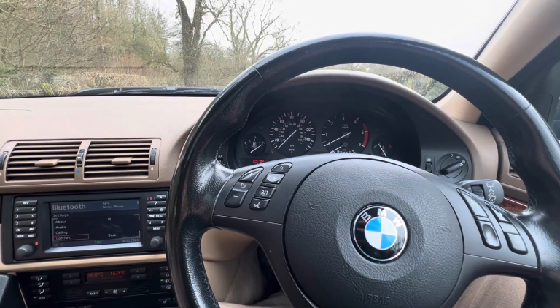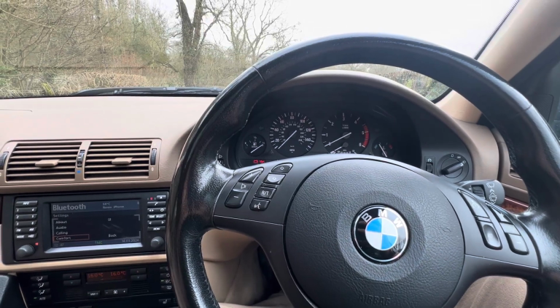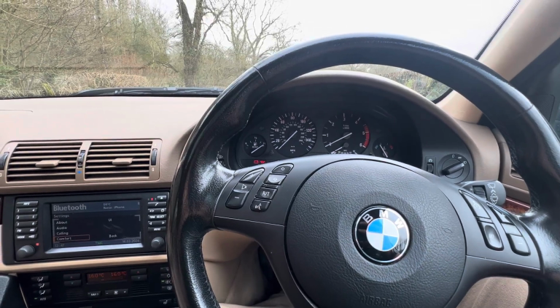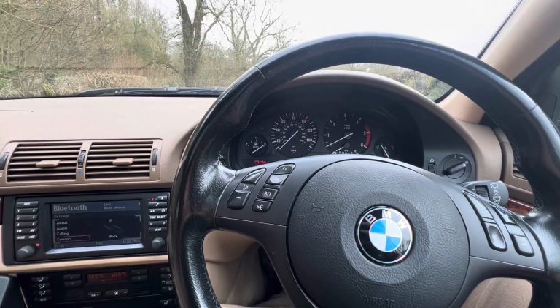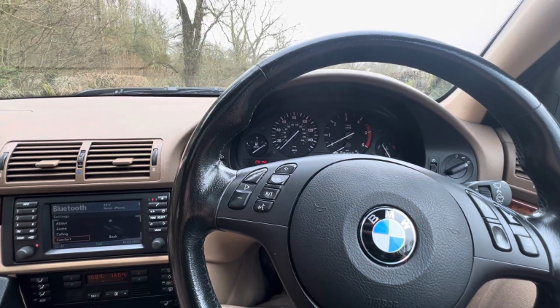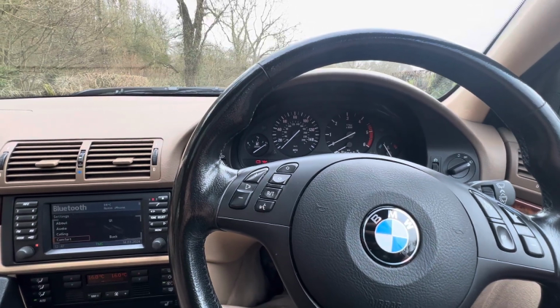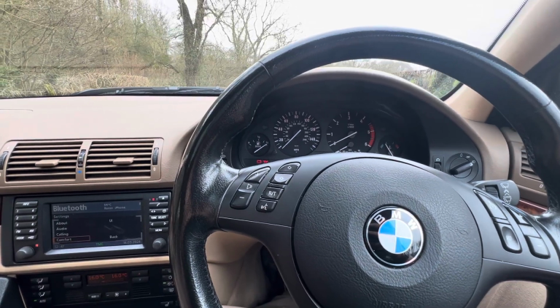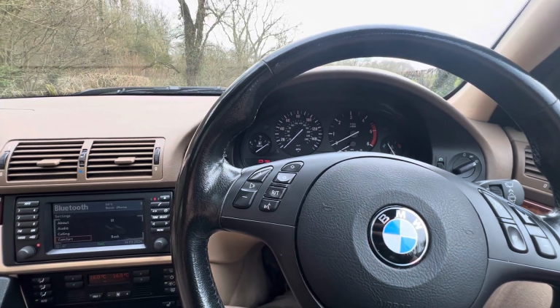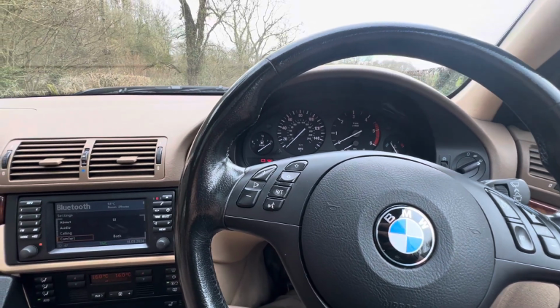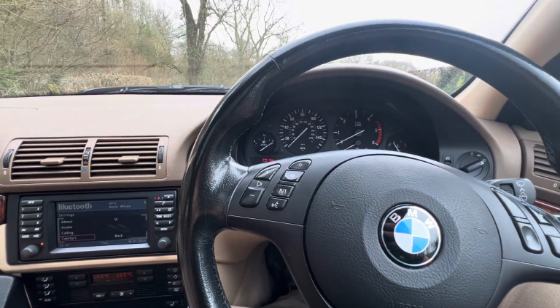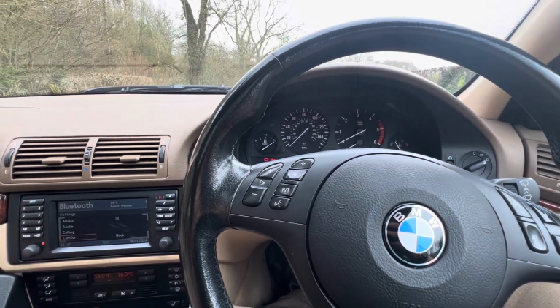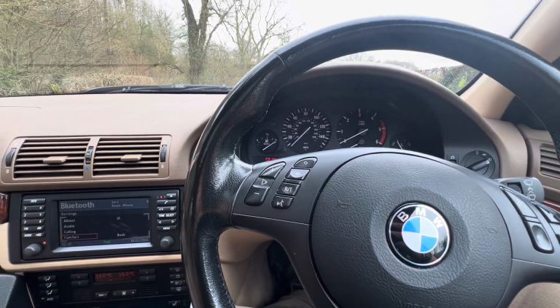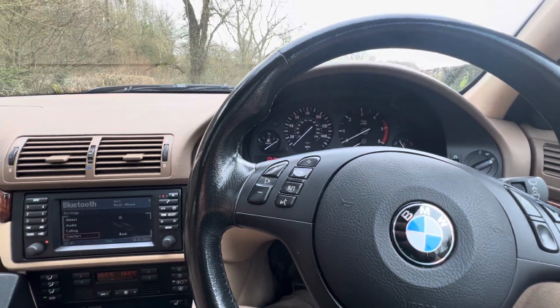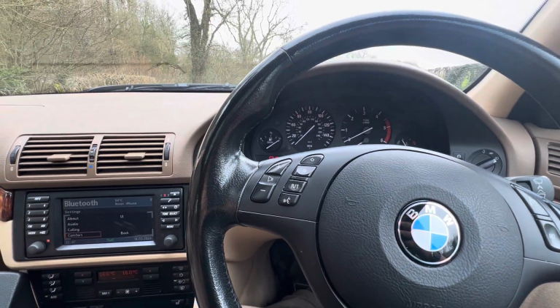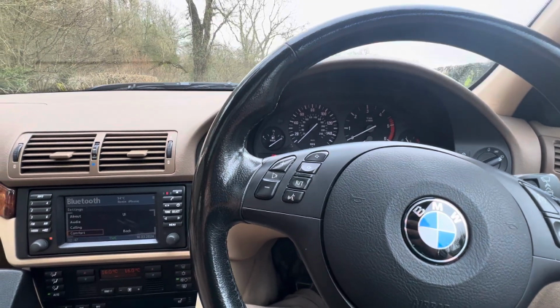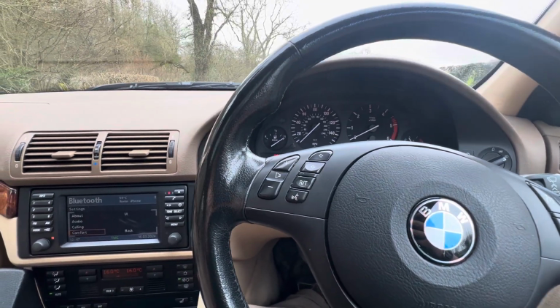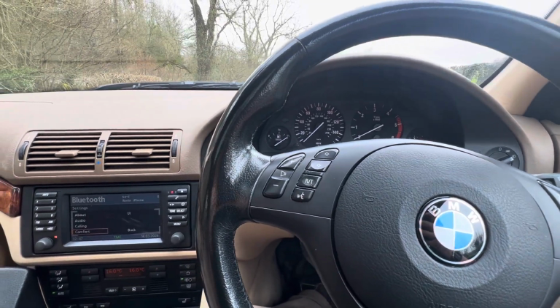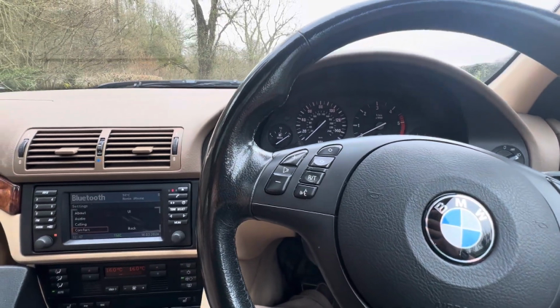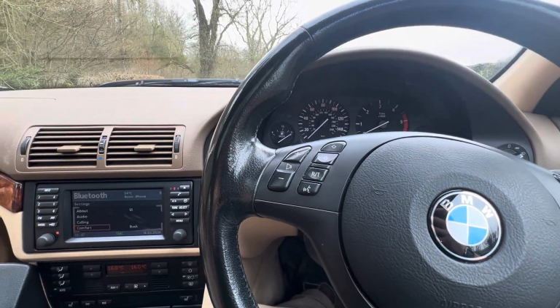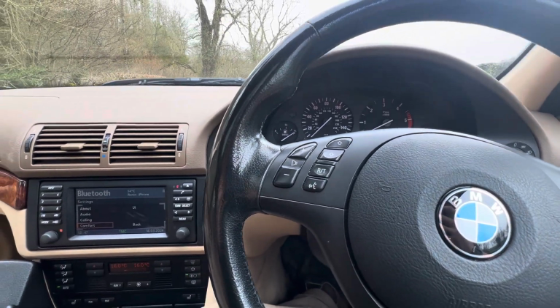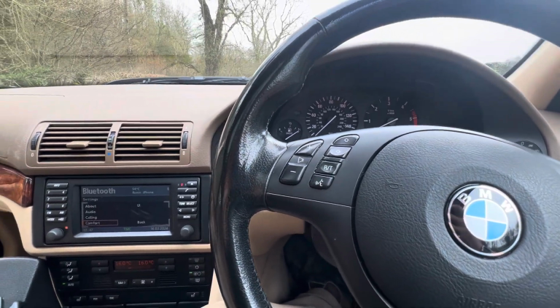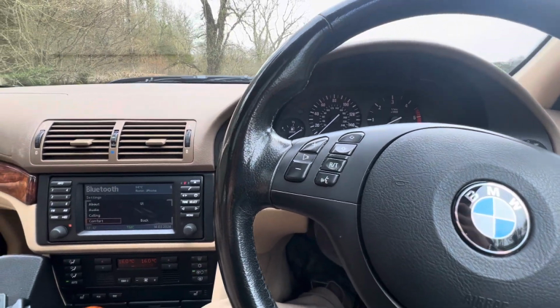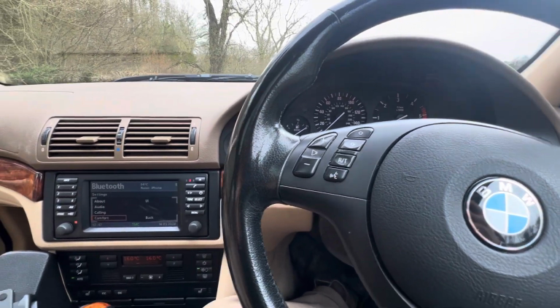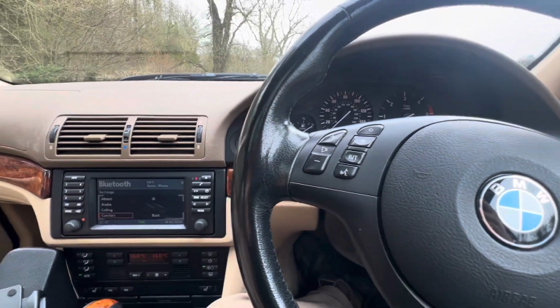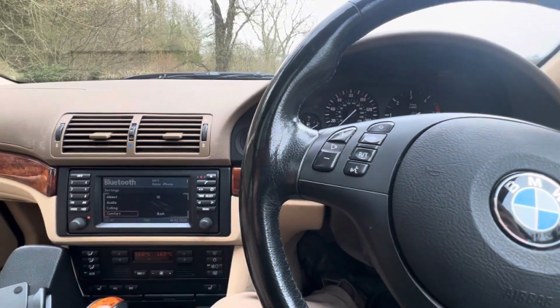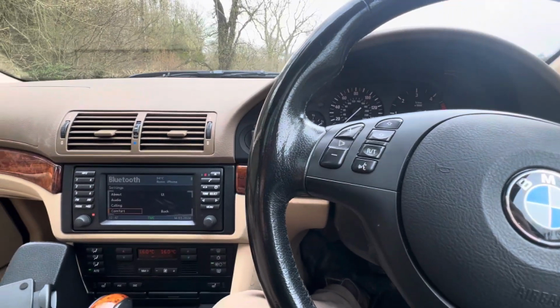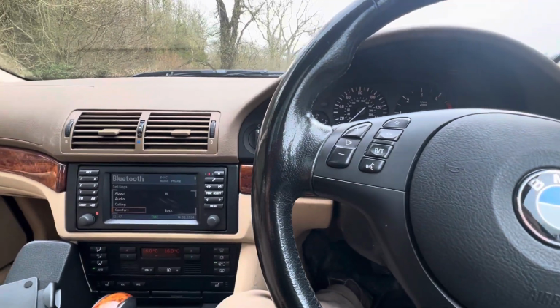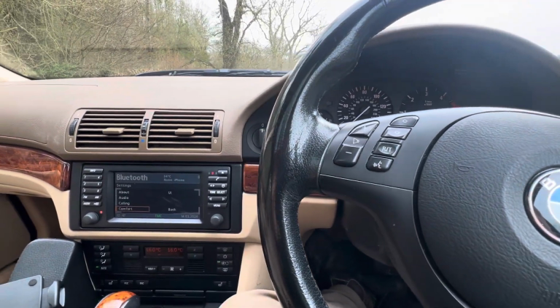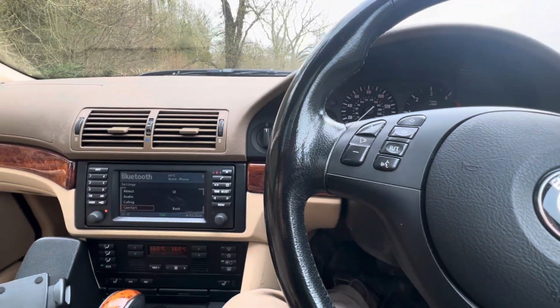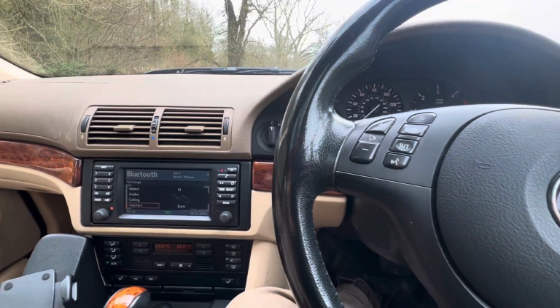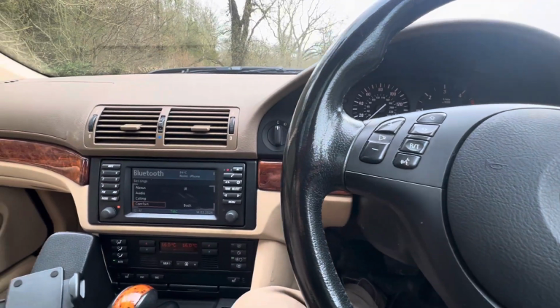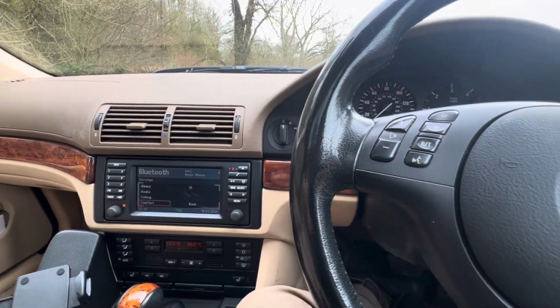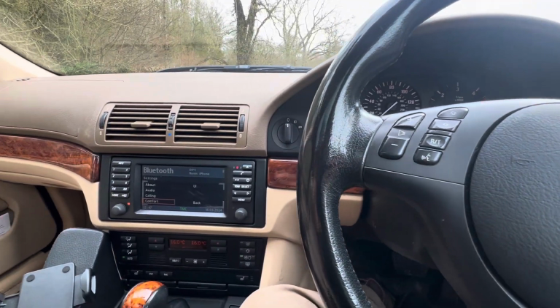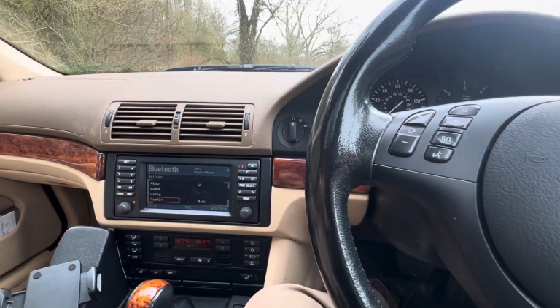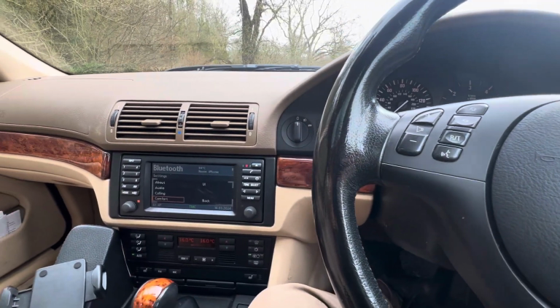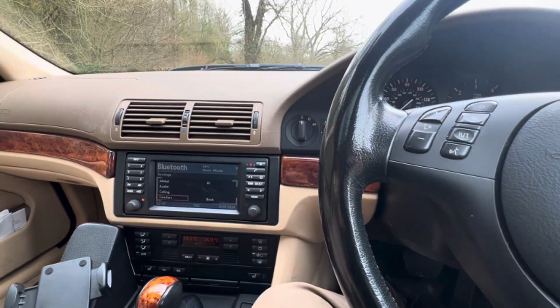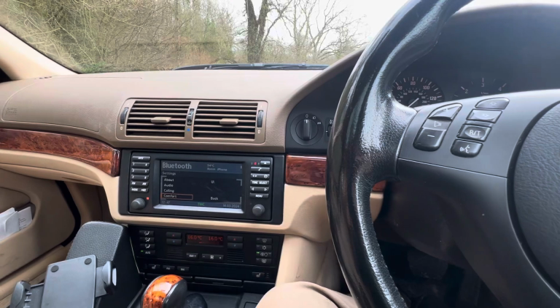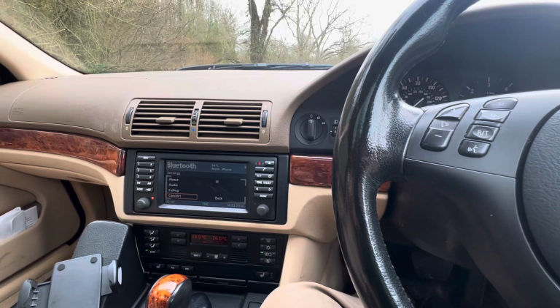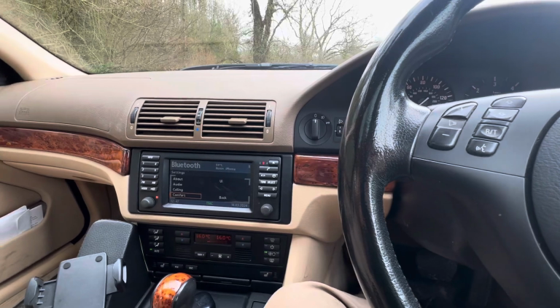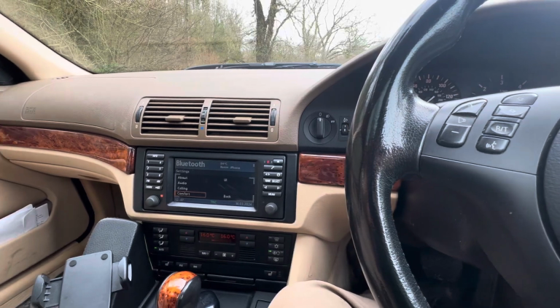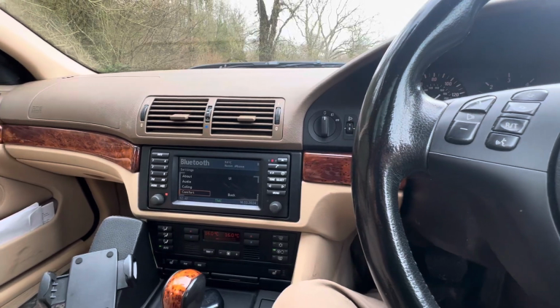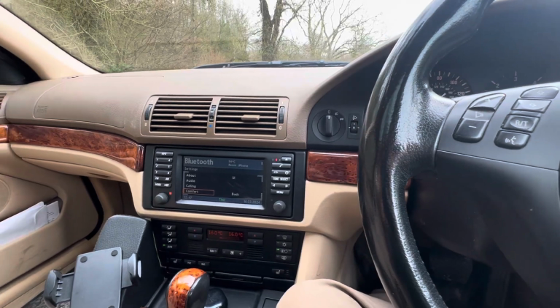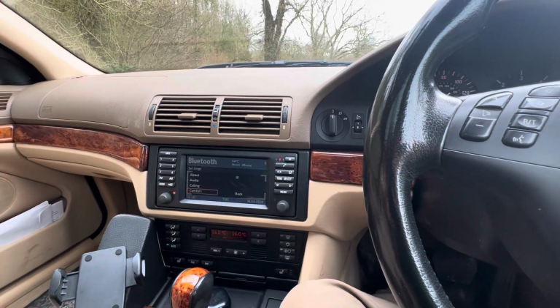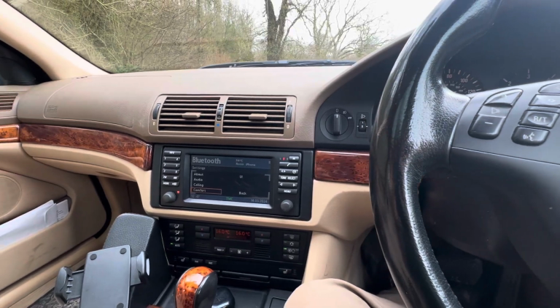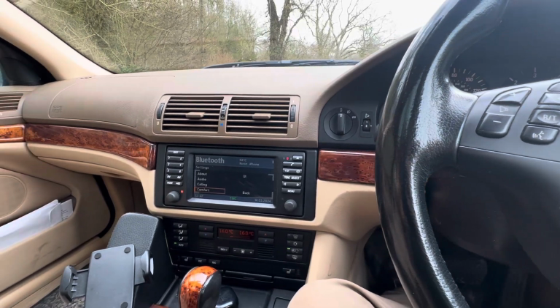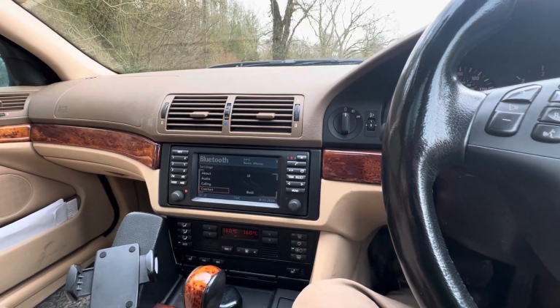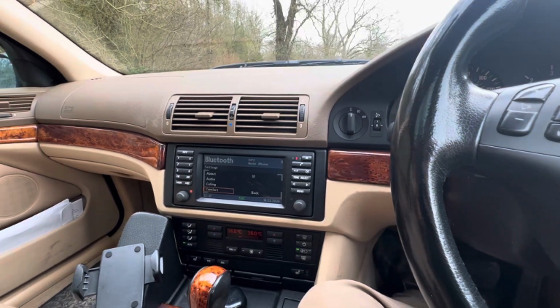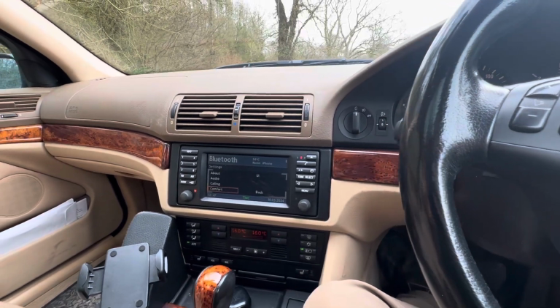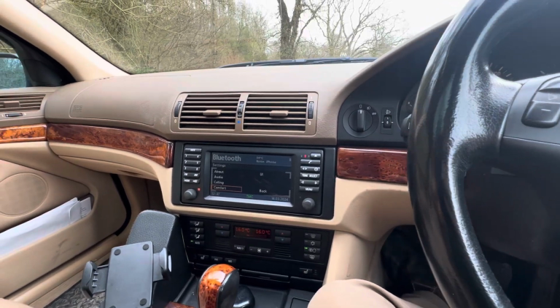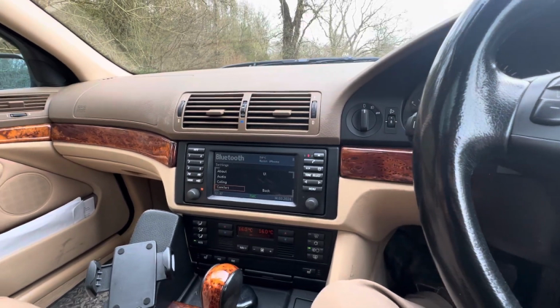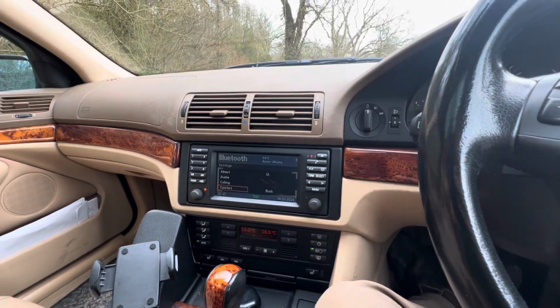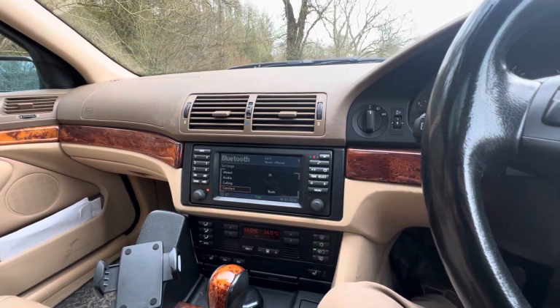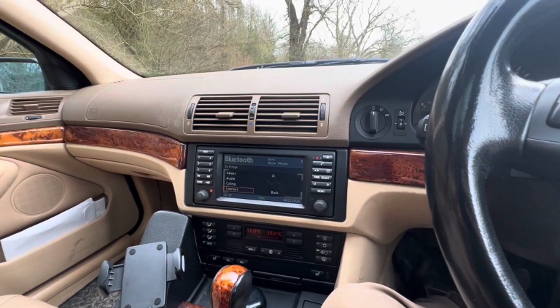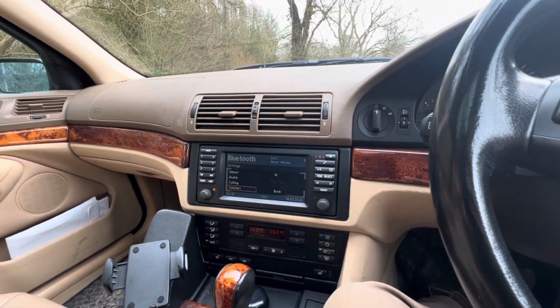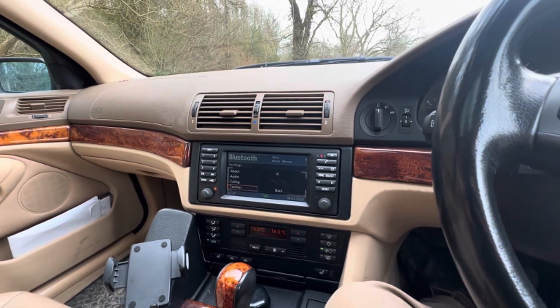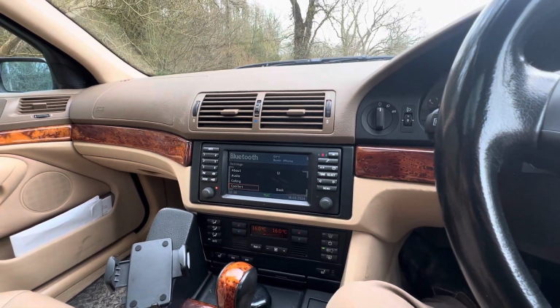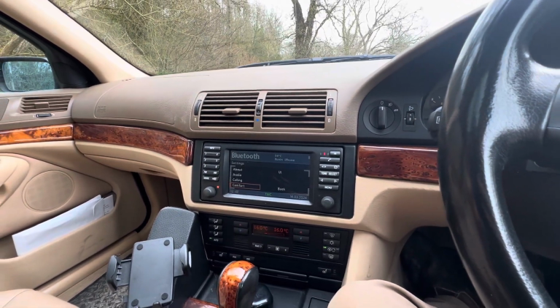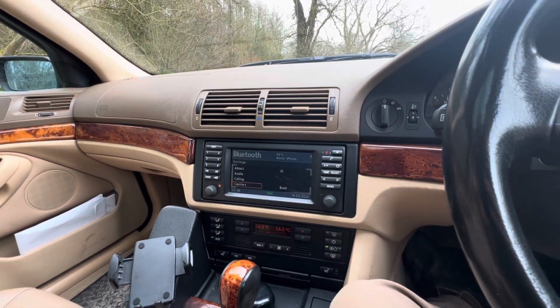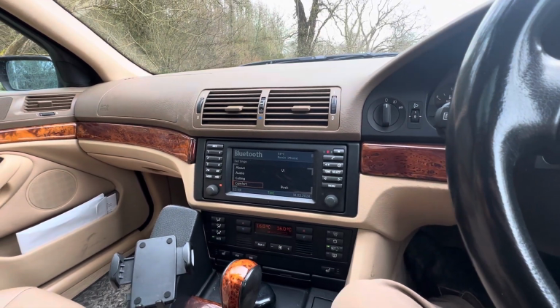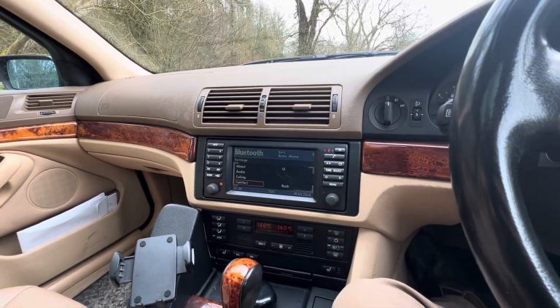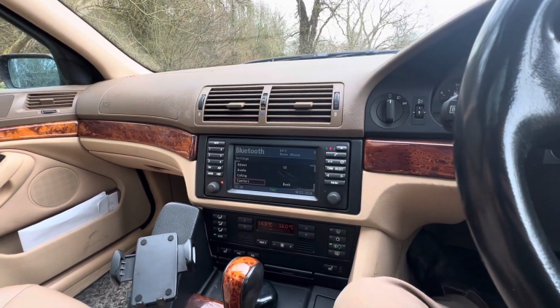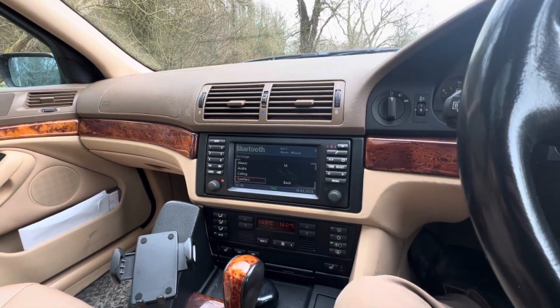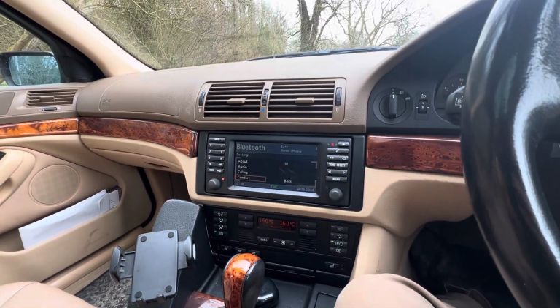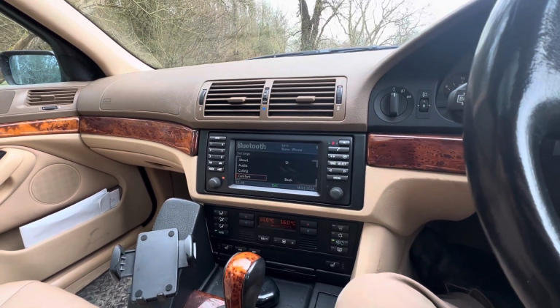Hi guys, welcome back to the DriveLife channel. In today's video I'm going to show you how to code your BMW E39 using BlueBus.